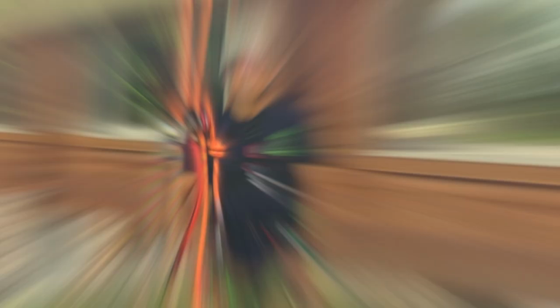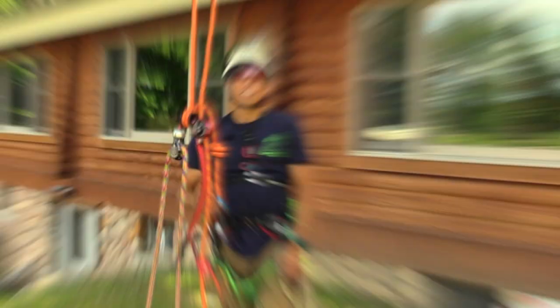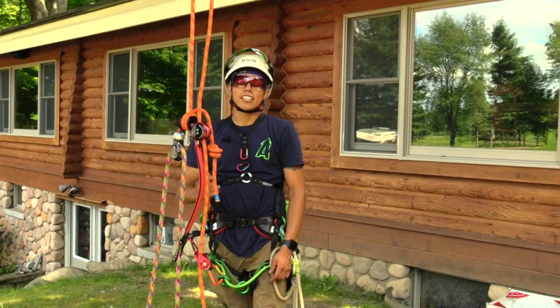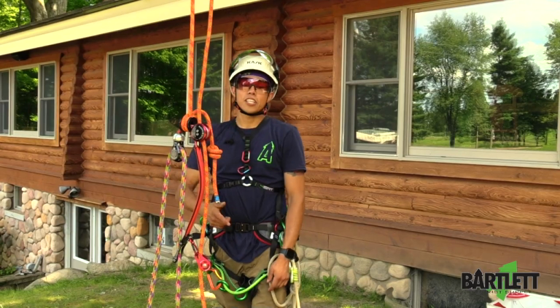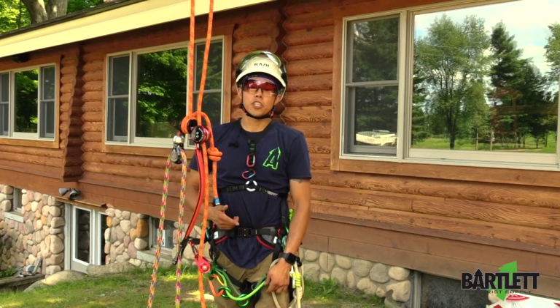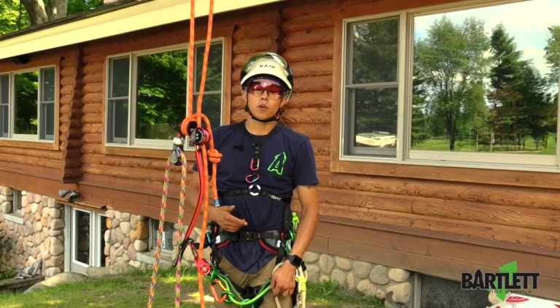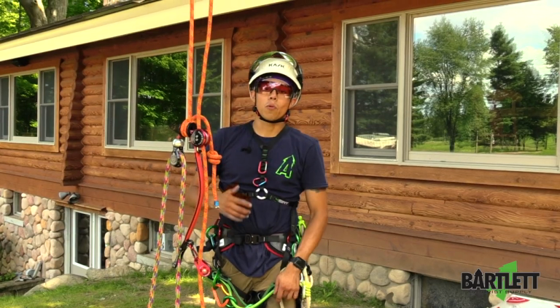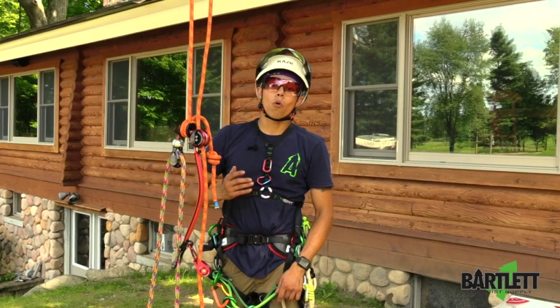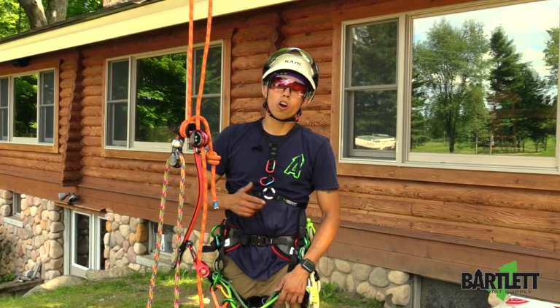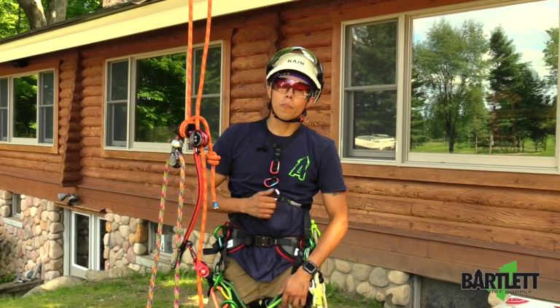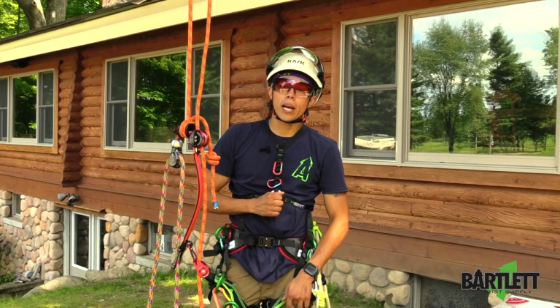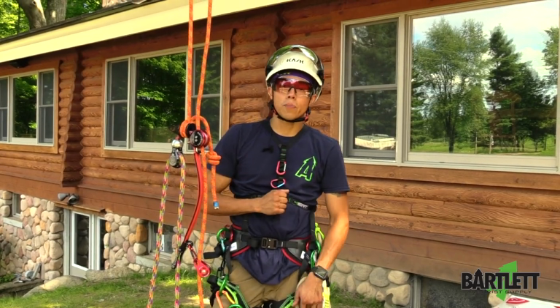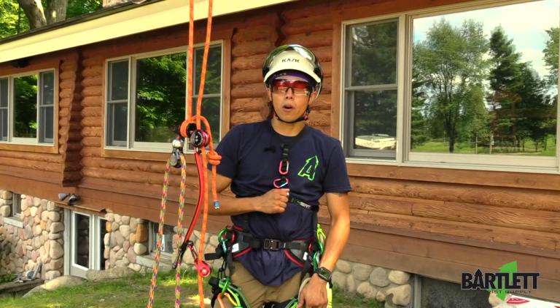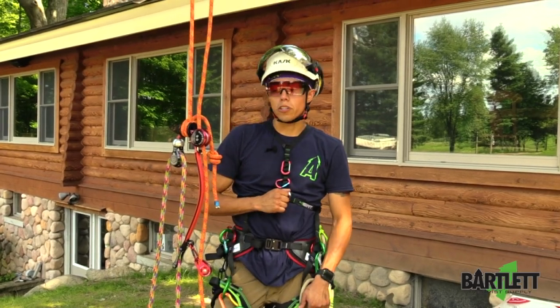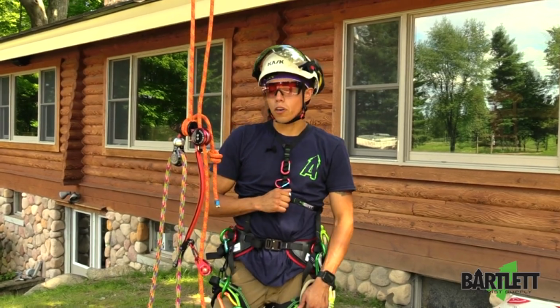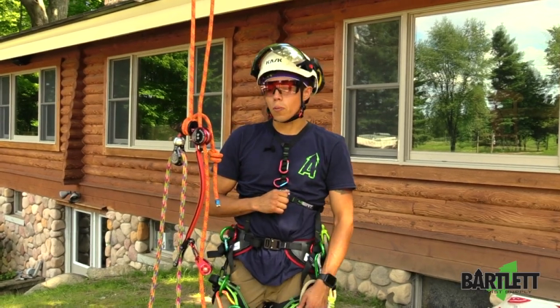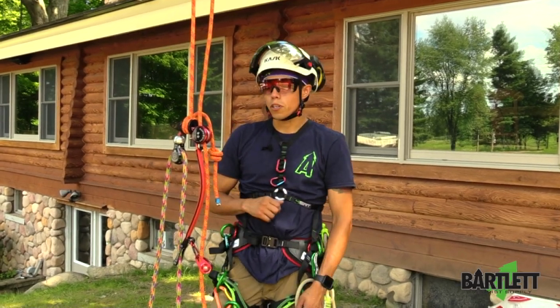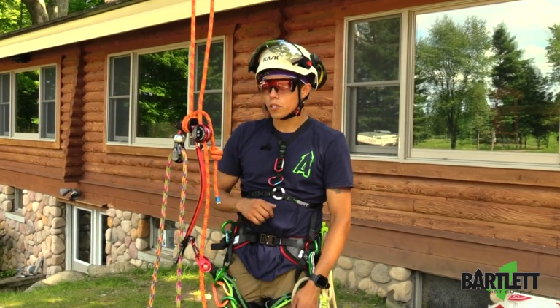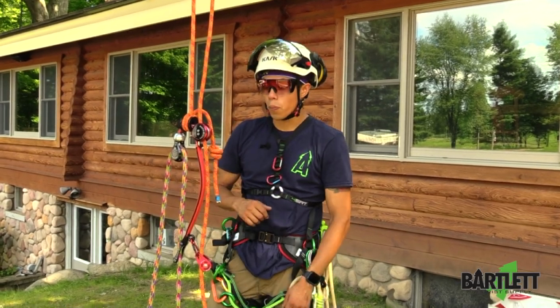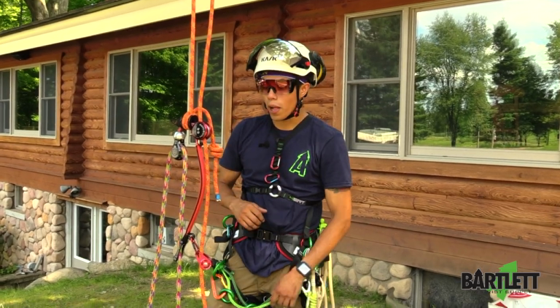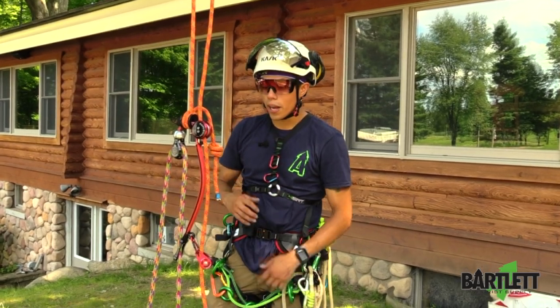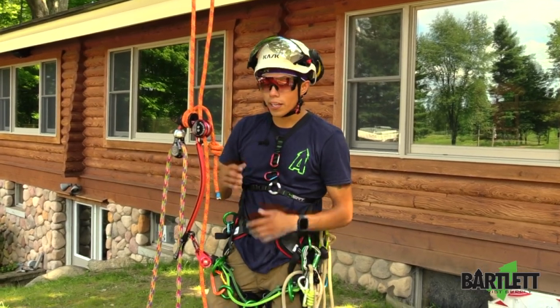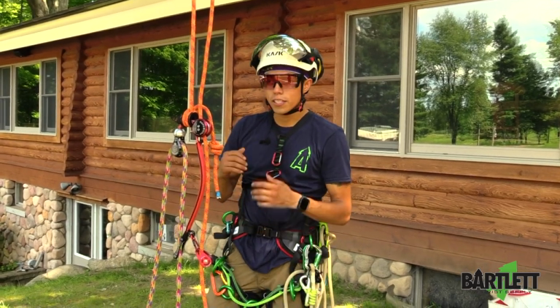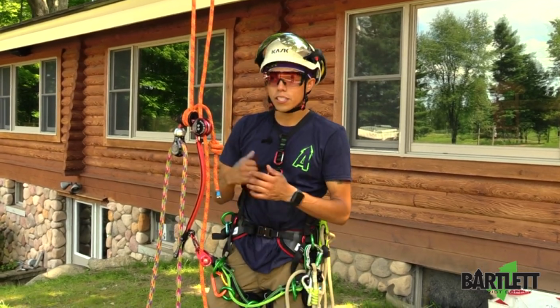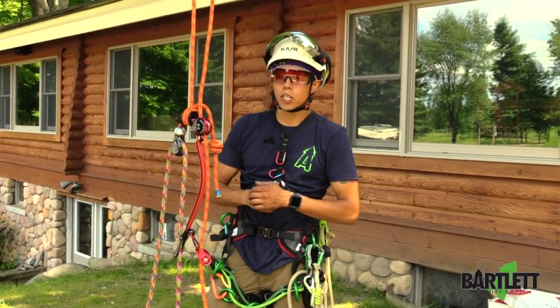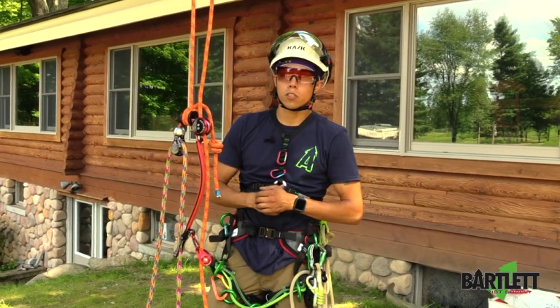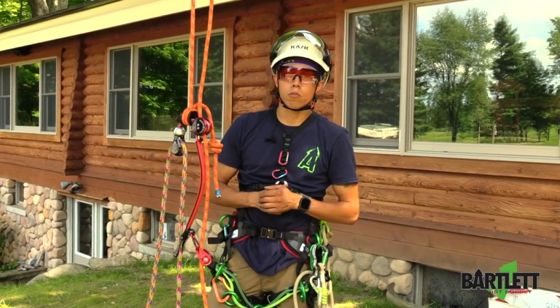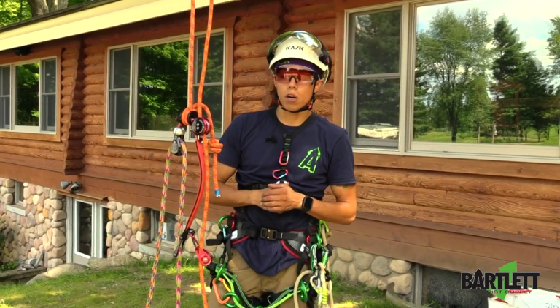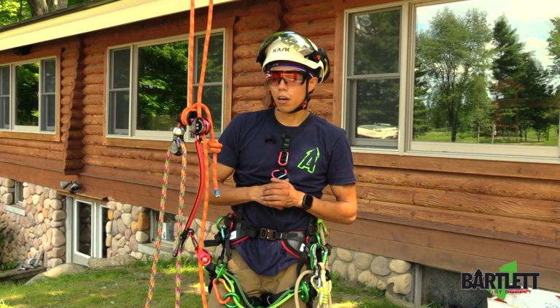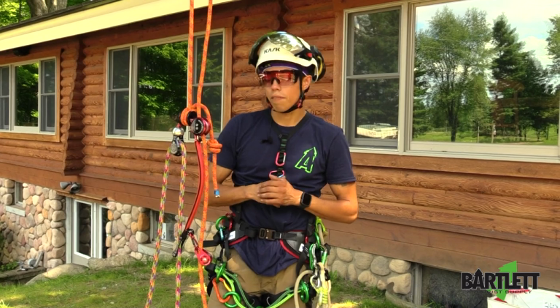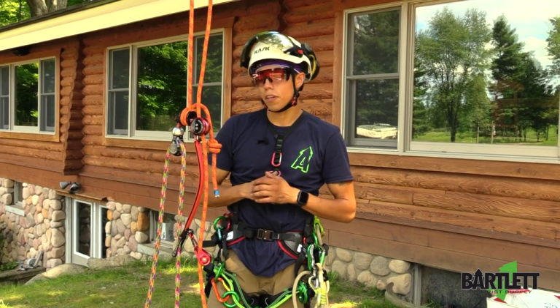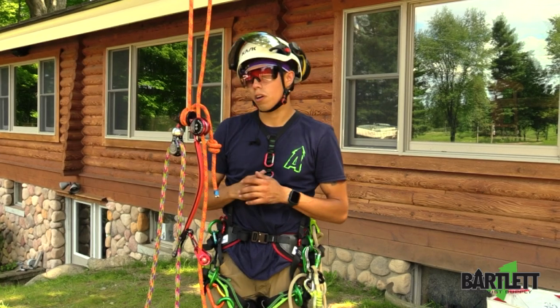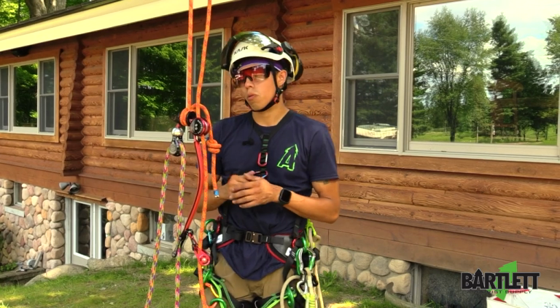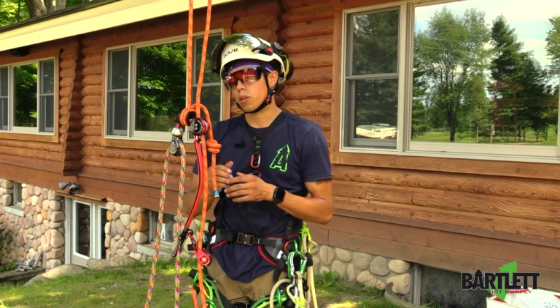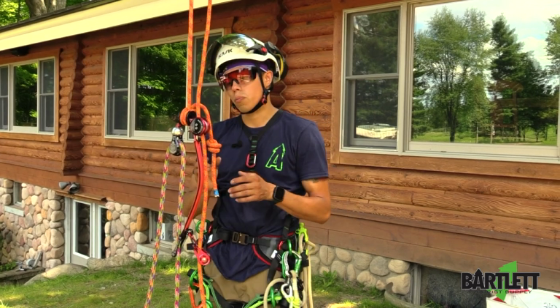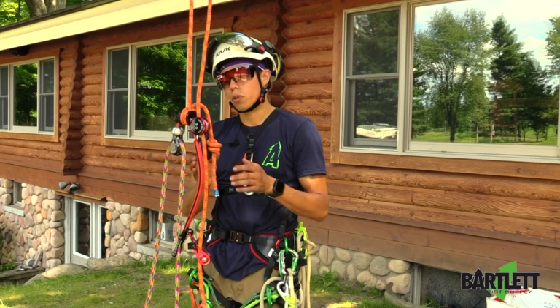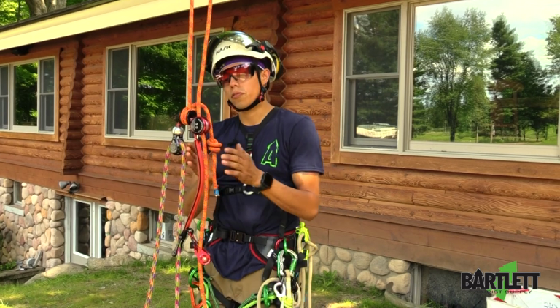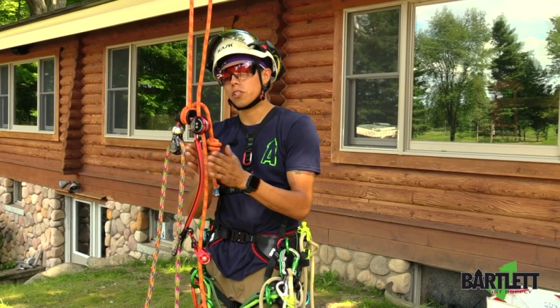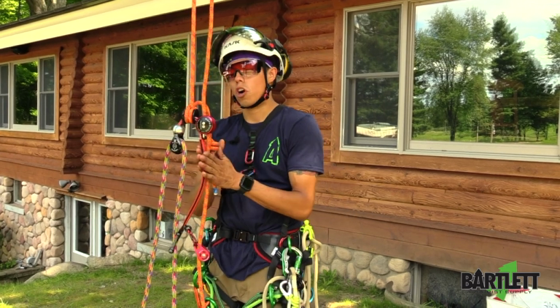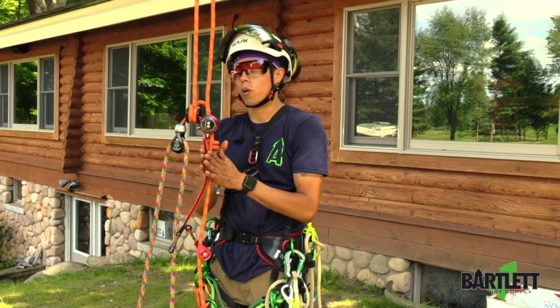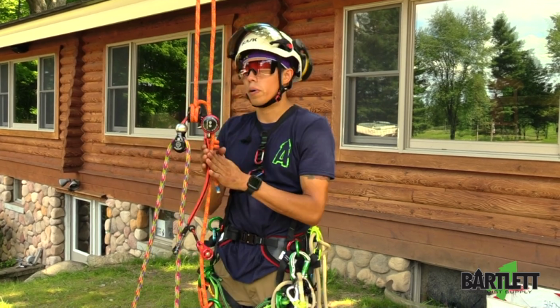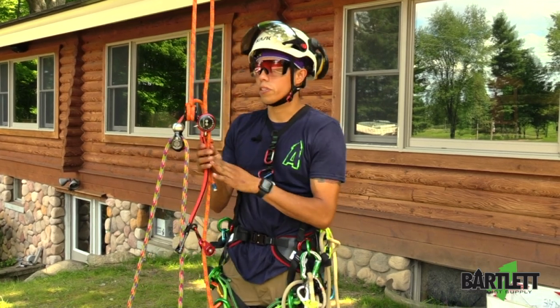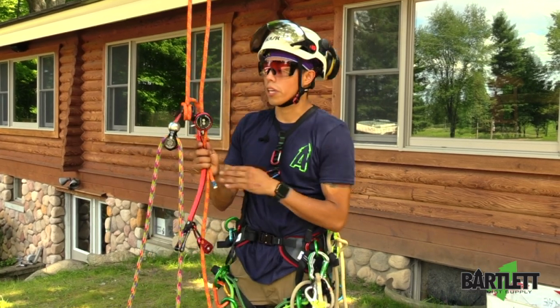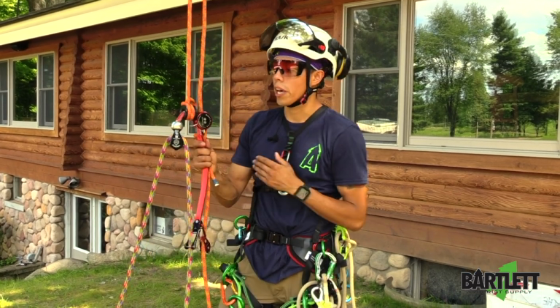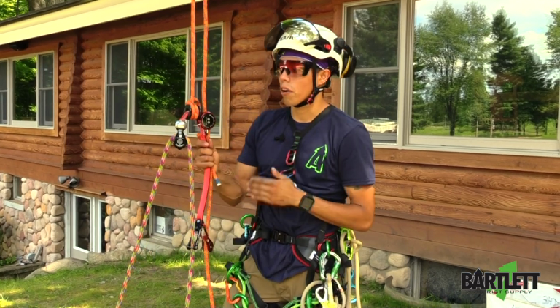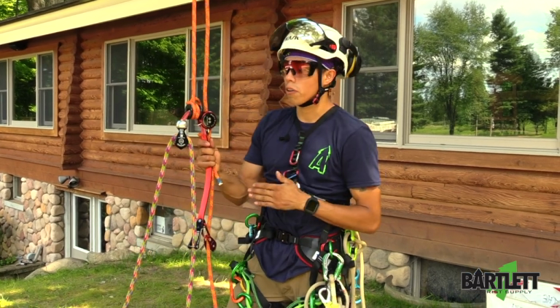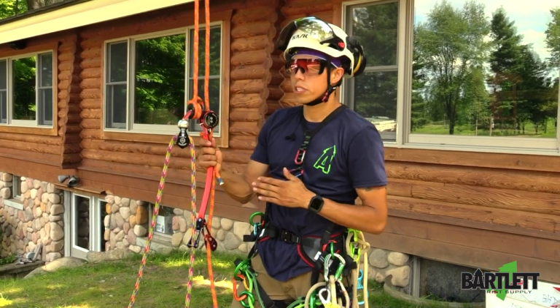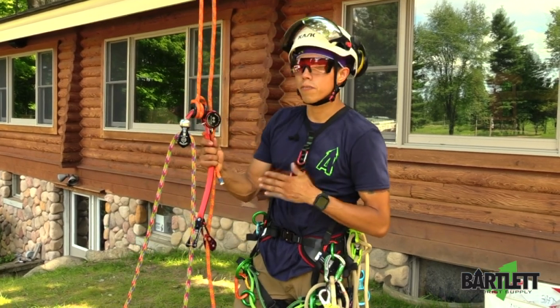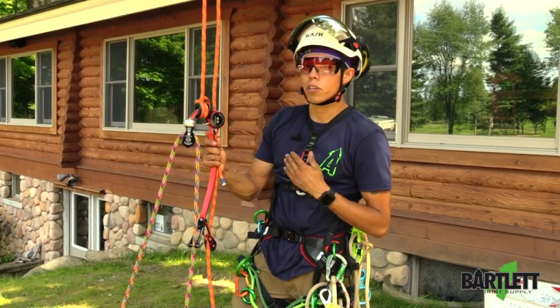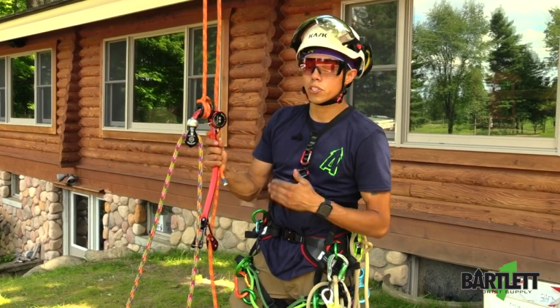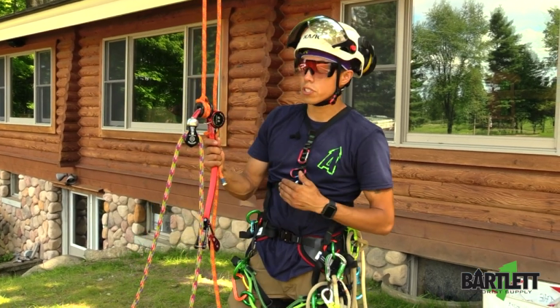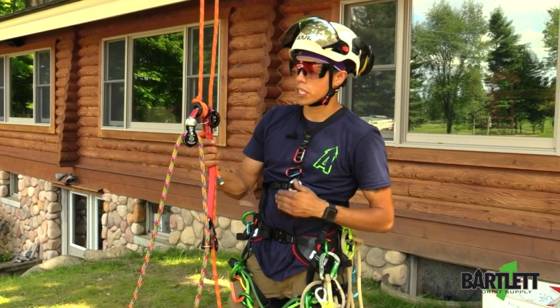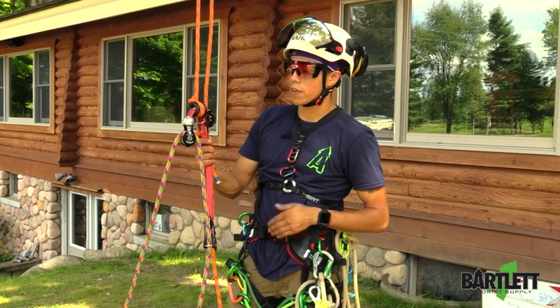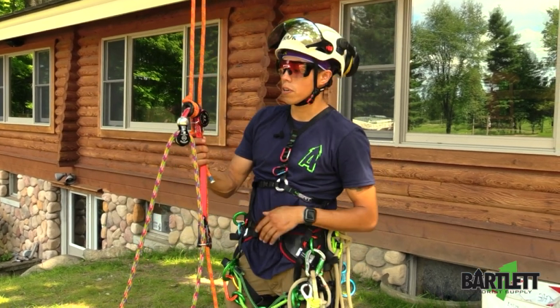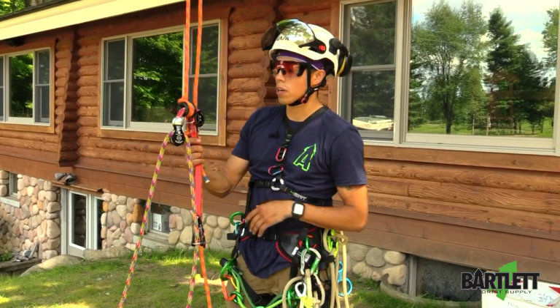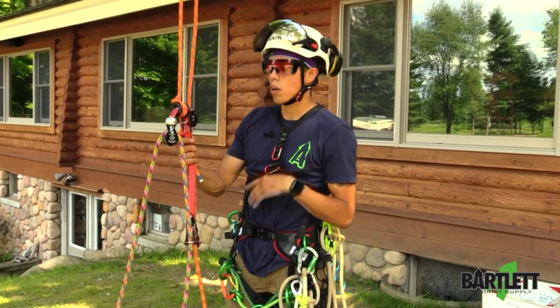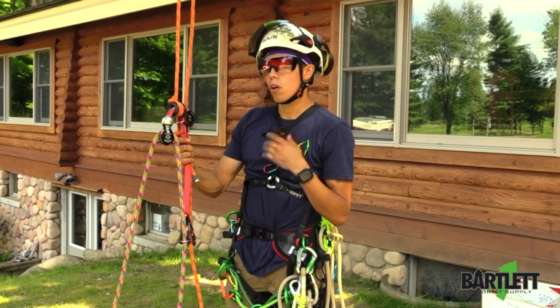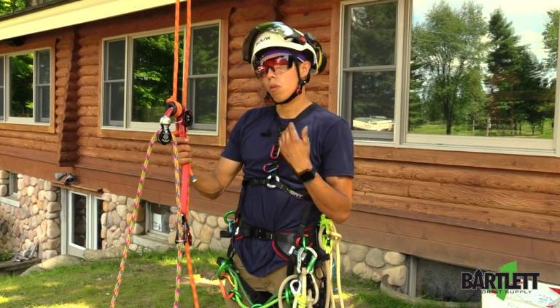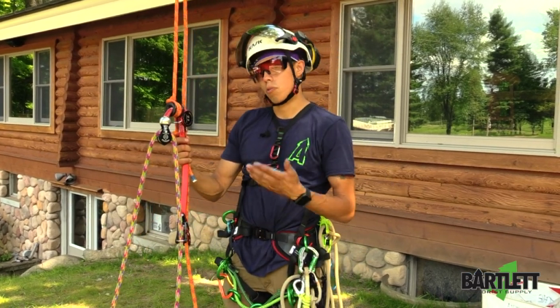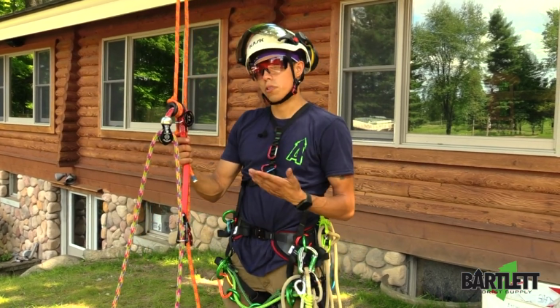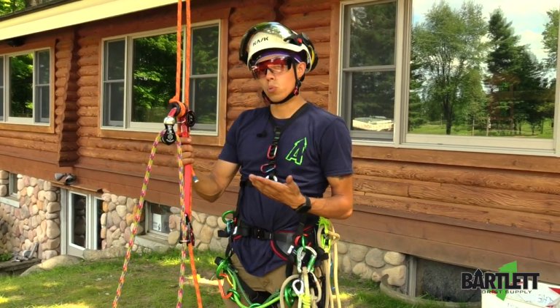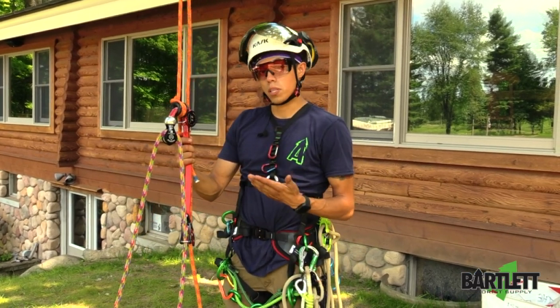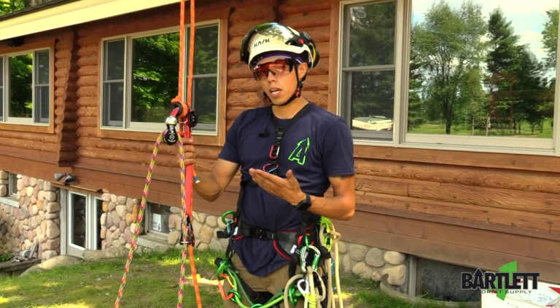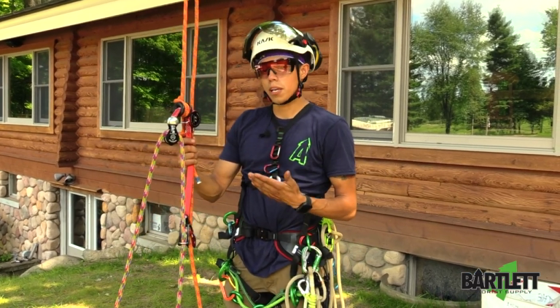Ladies and gentlemen, welcome back to Bartlett Arborist Supply. In today's video, we're going to briefly talk about the ART Friction Saver, or the Twinline.